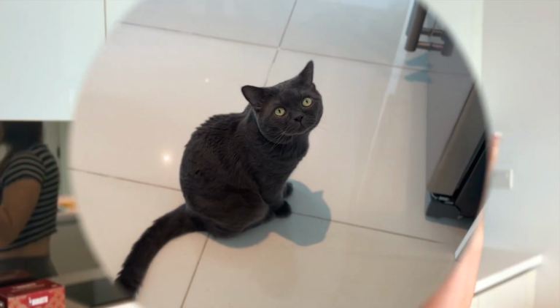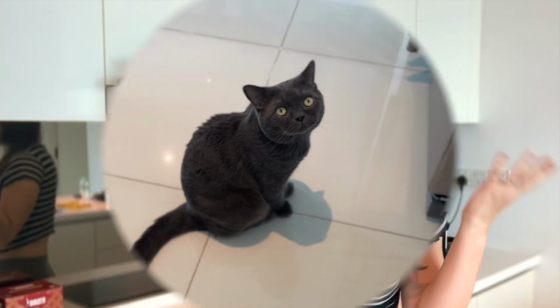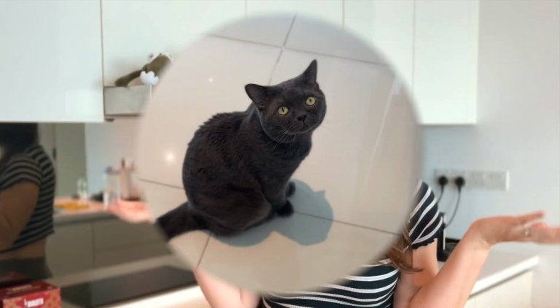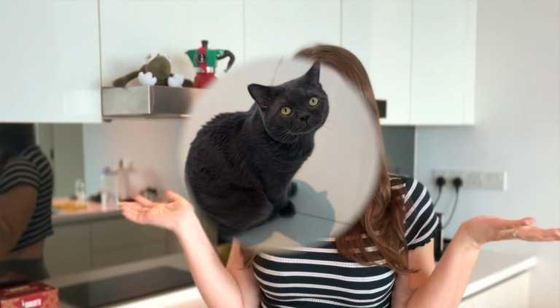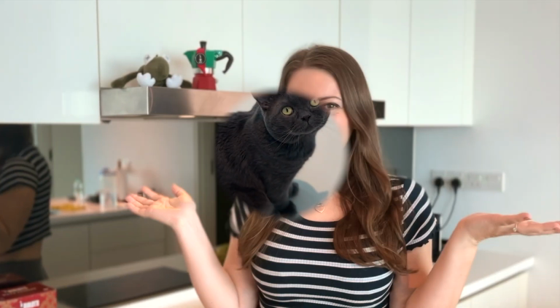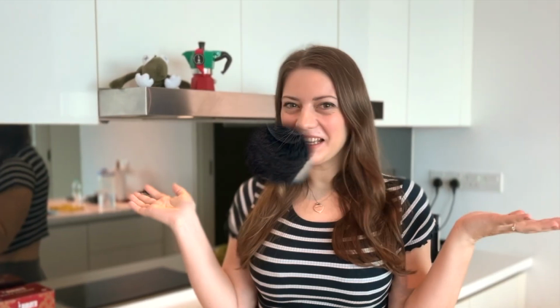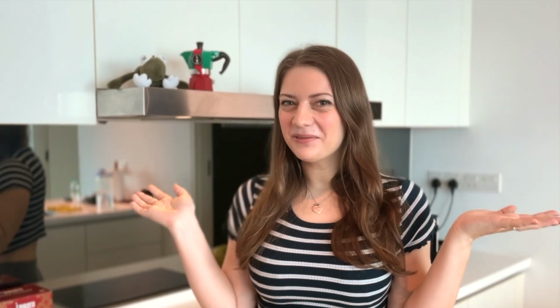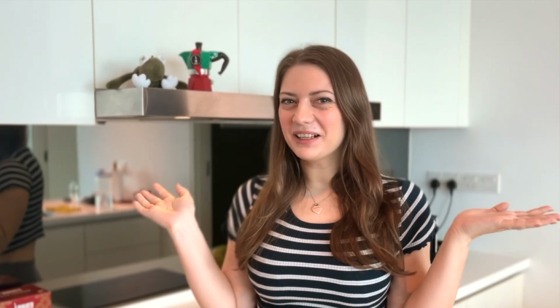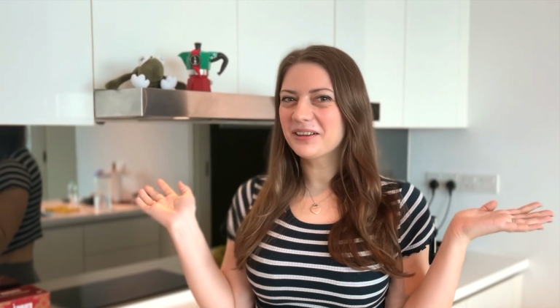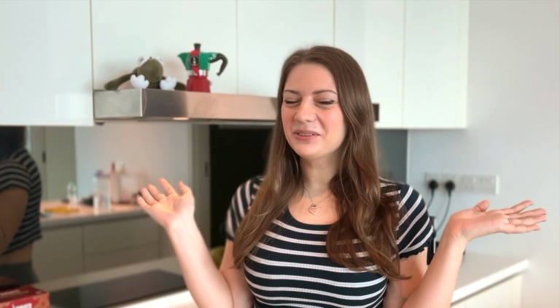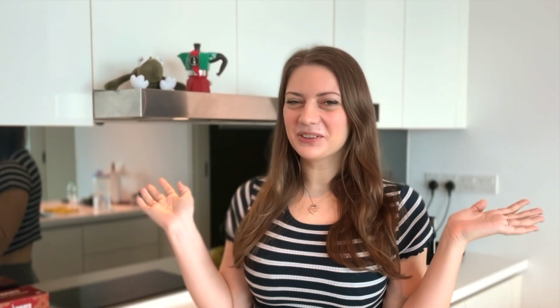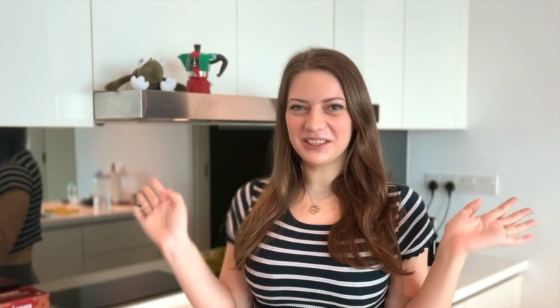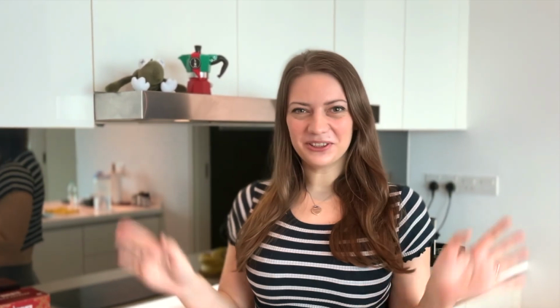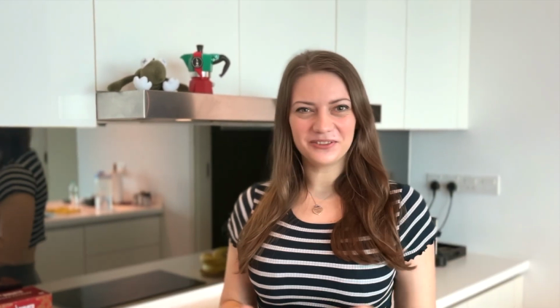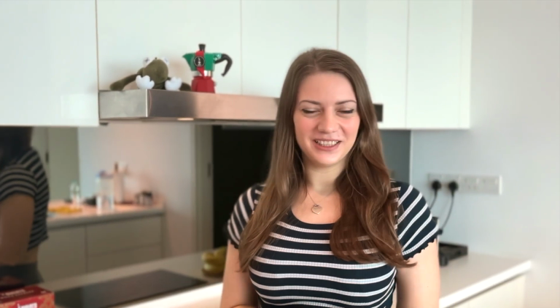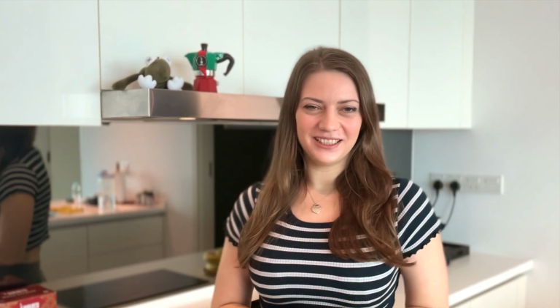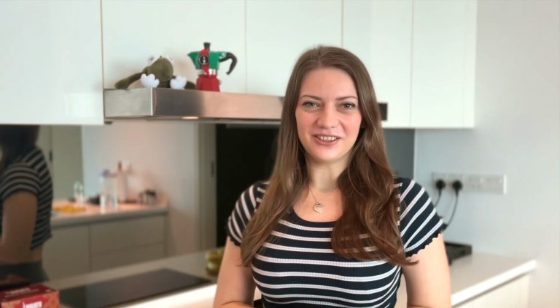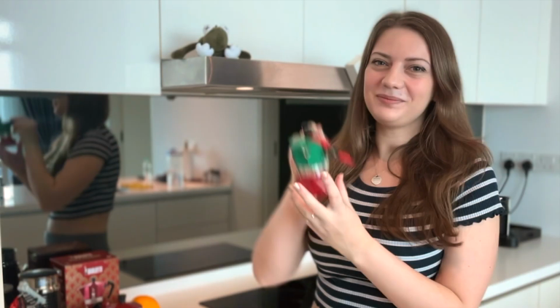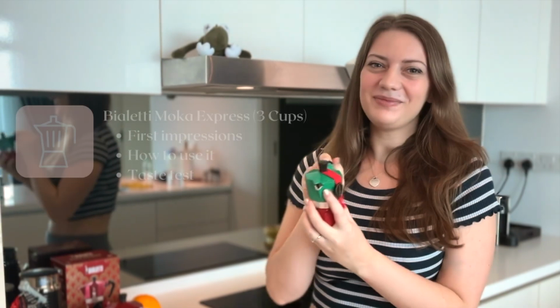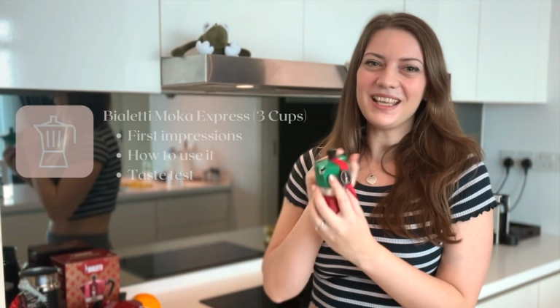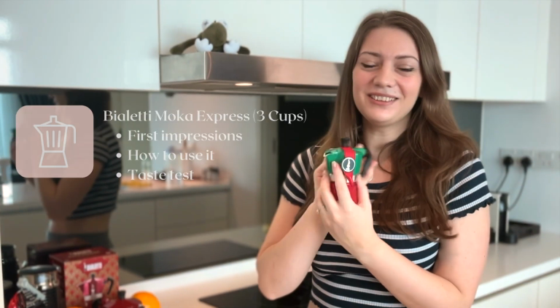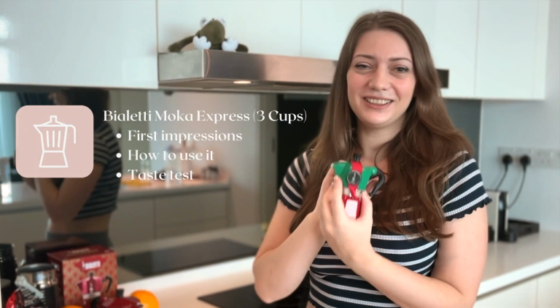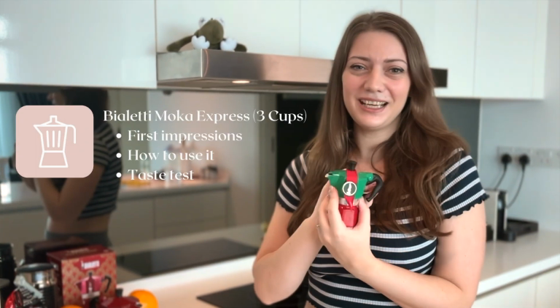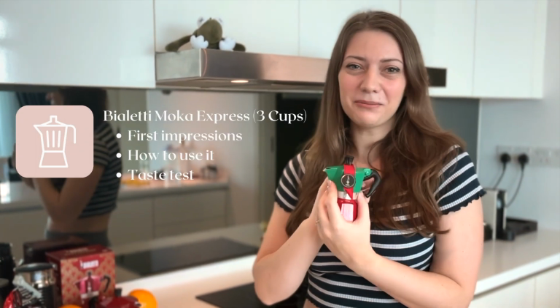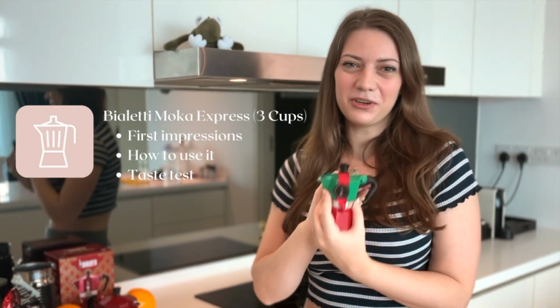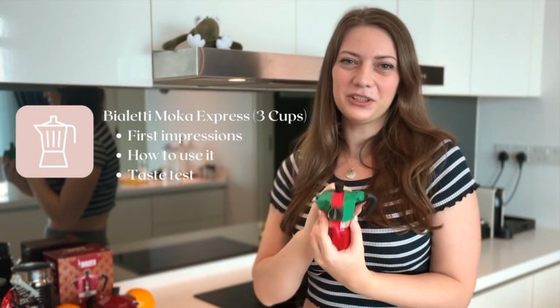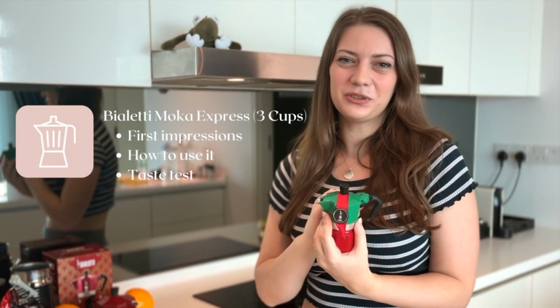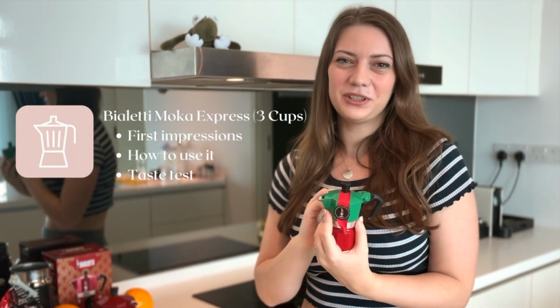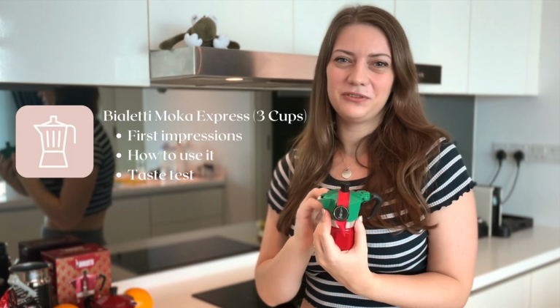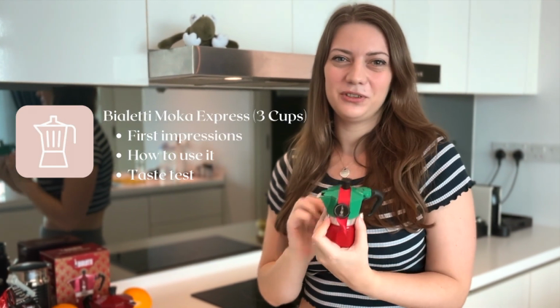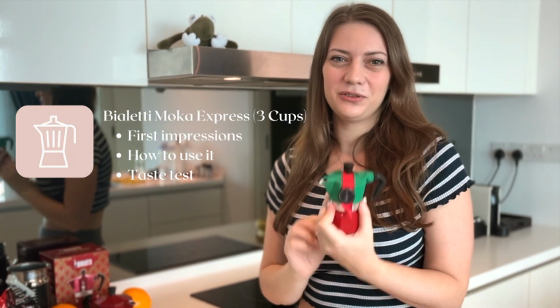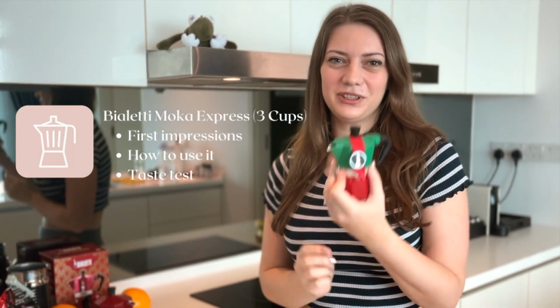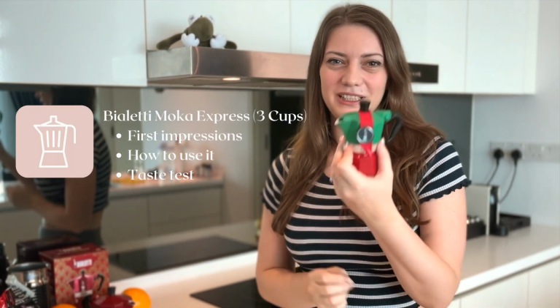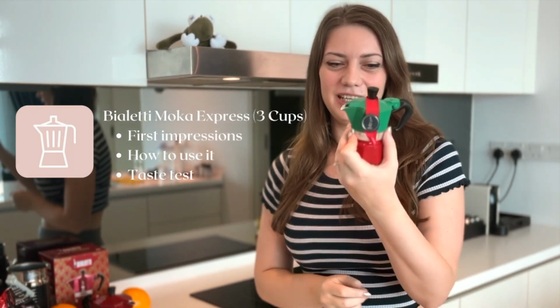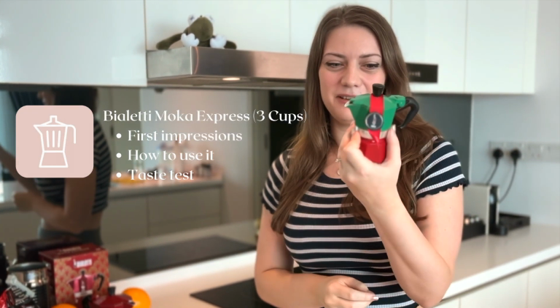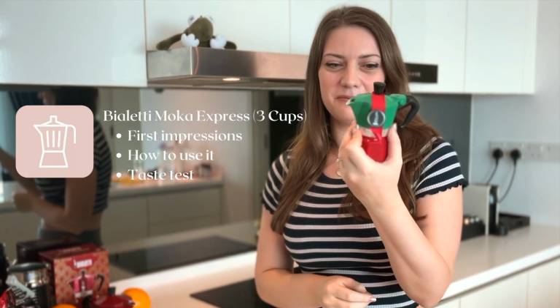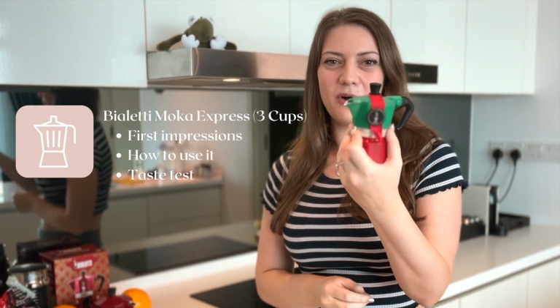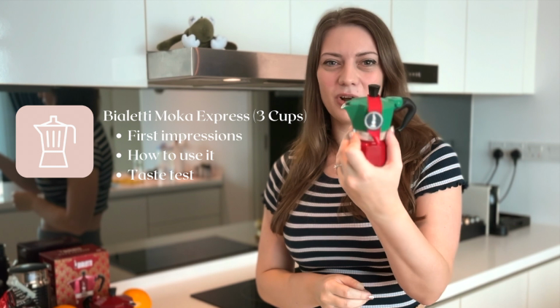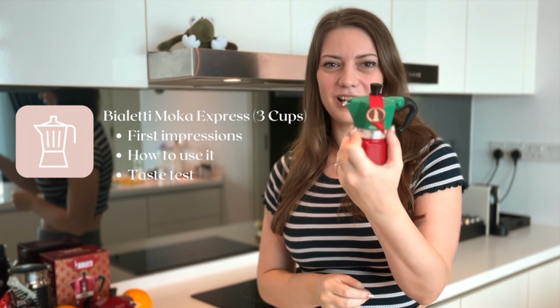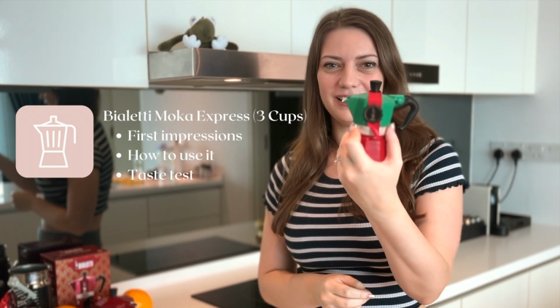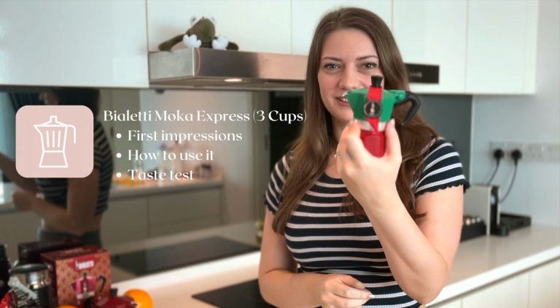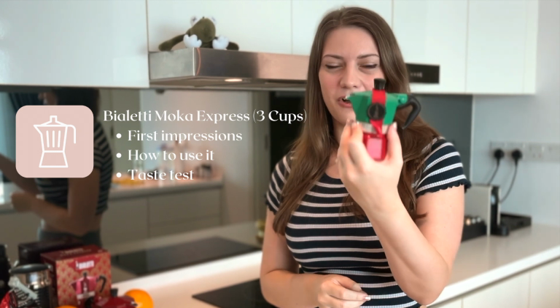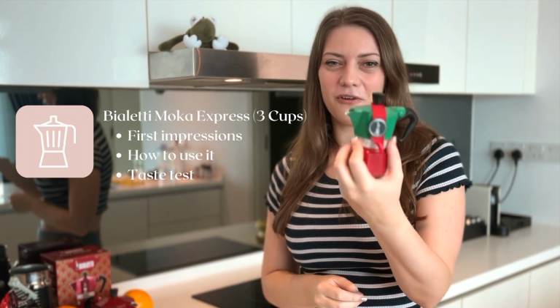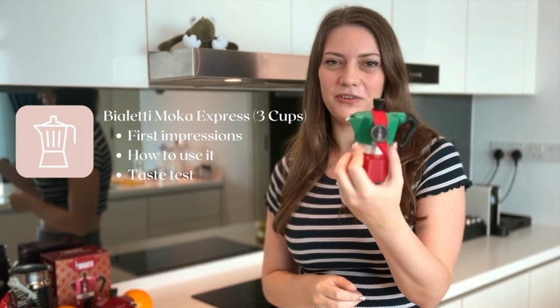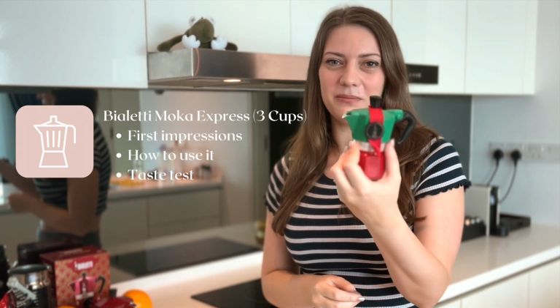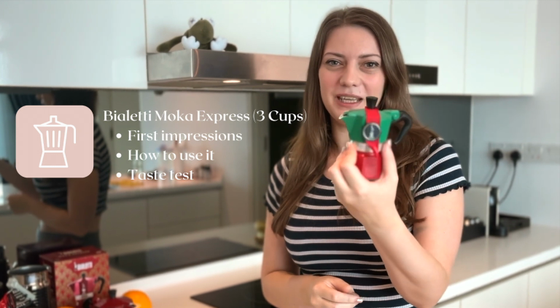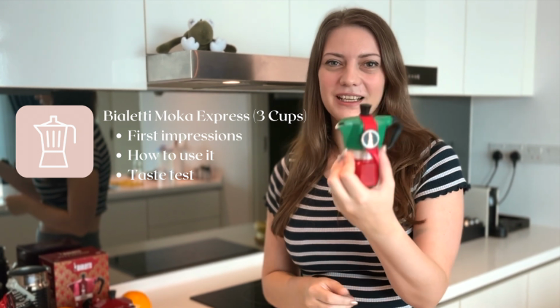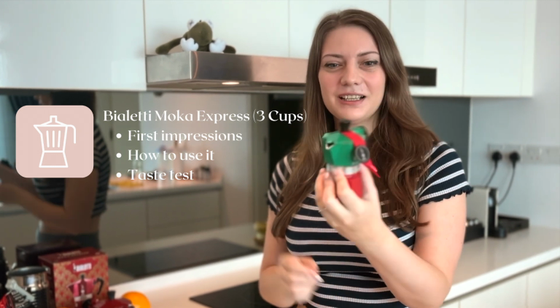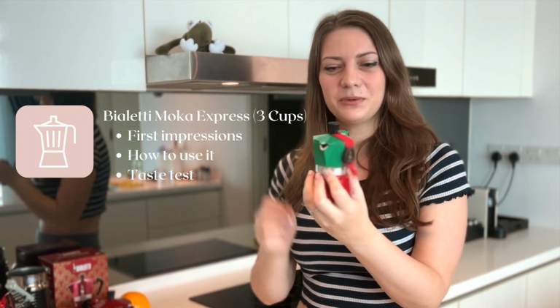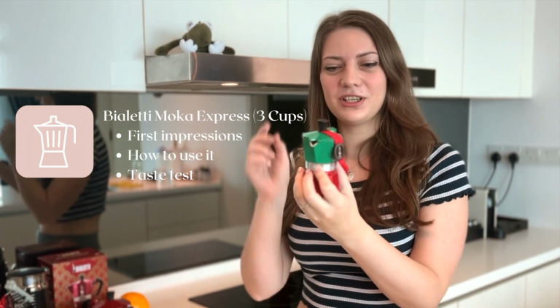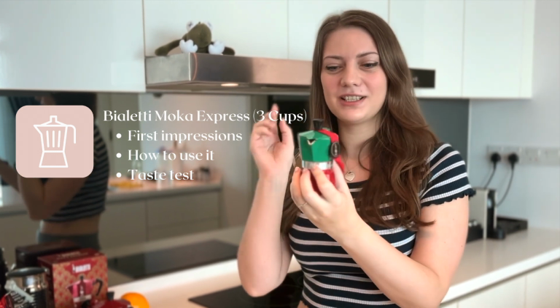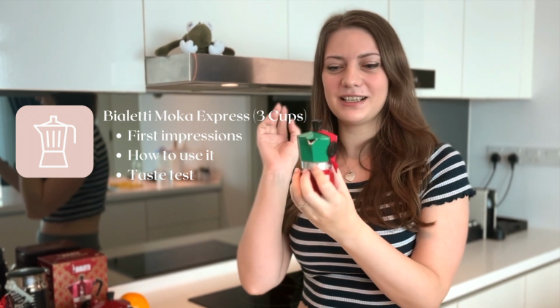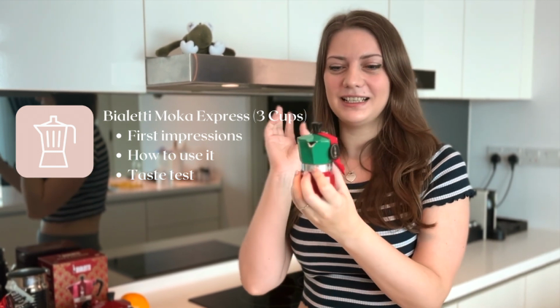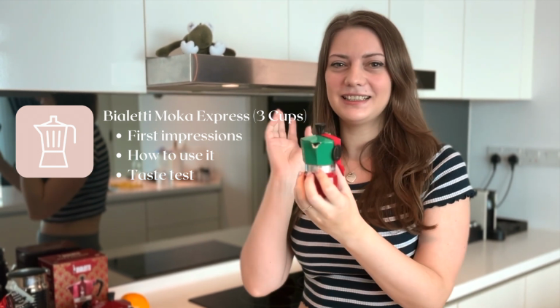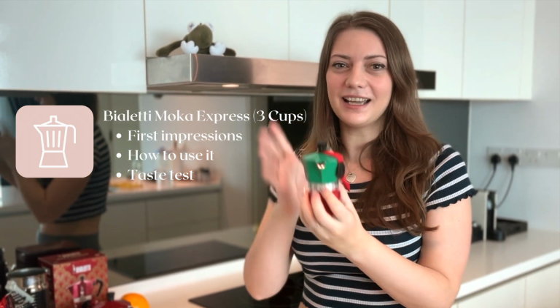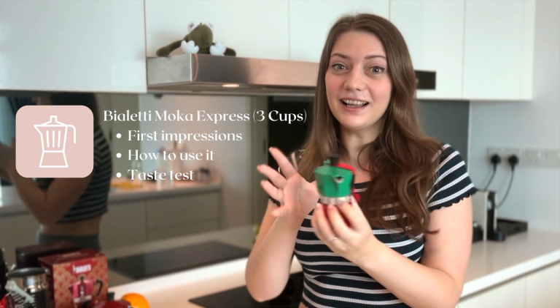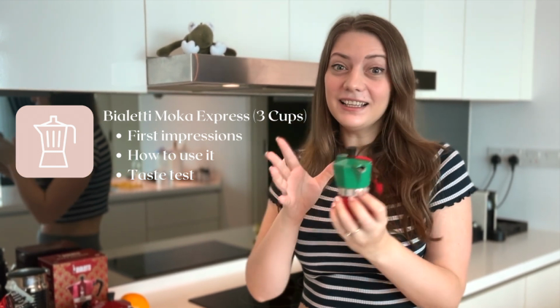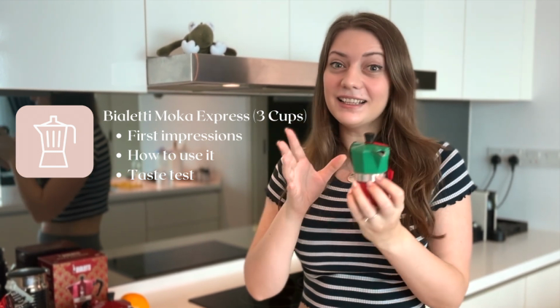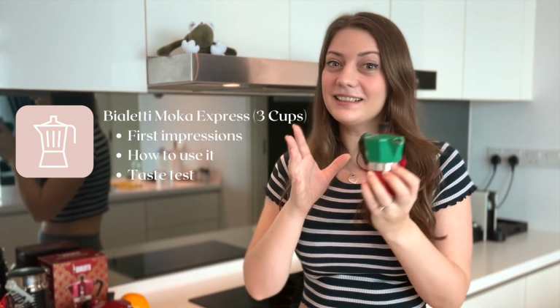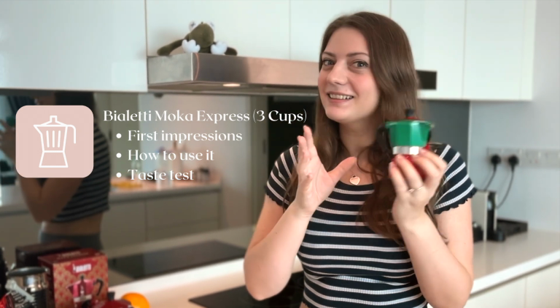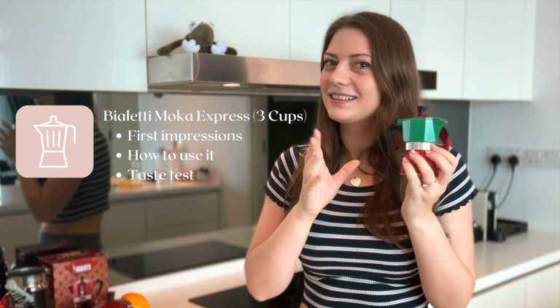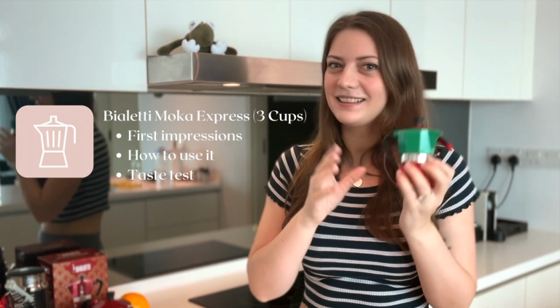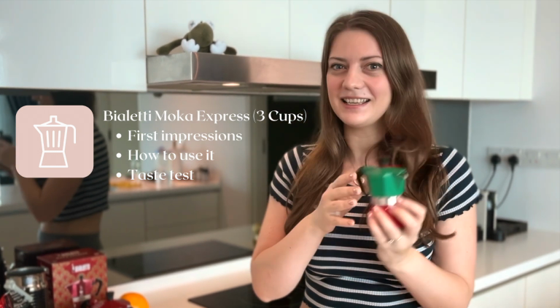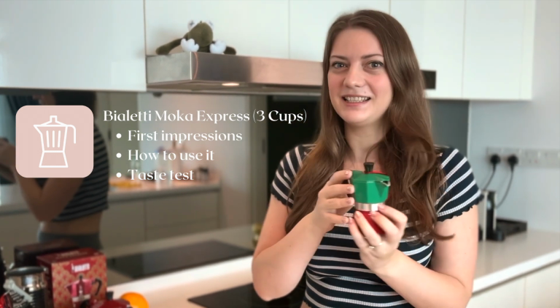Hi and welcome to a new video. Today I'm going to review the Moka coffee maker, which is an Italian classic.